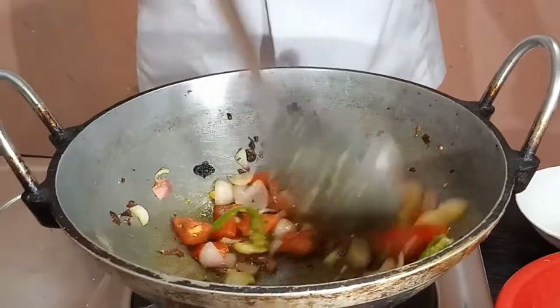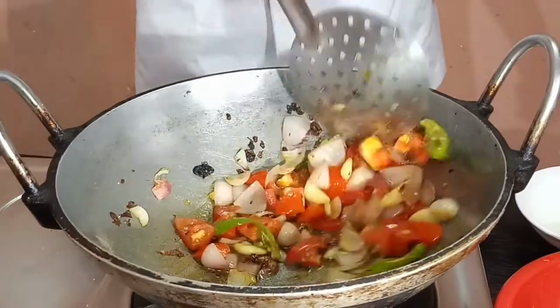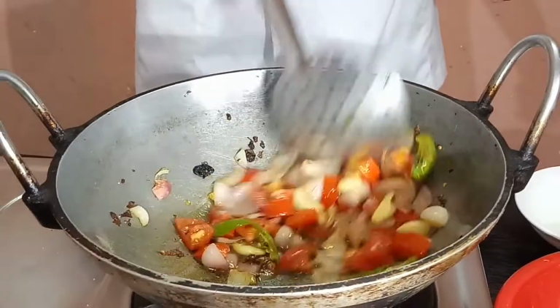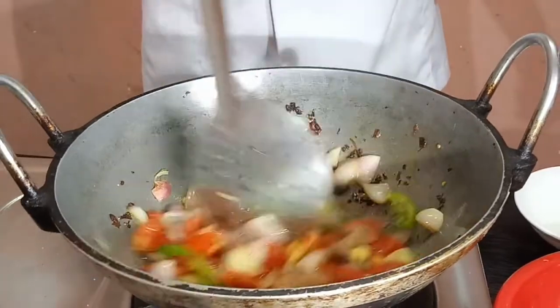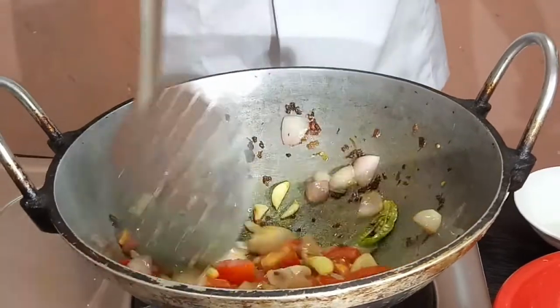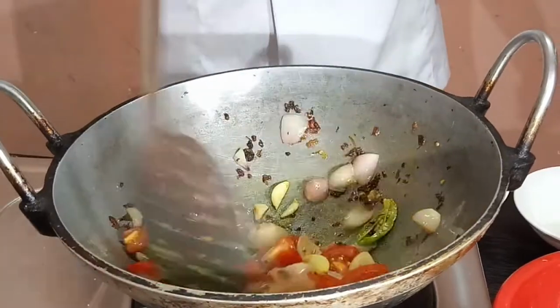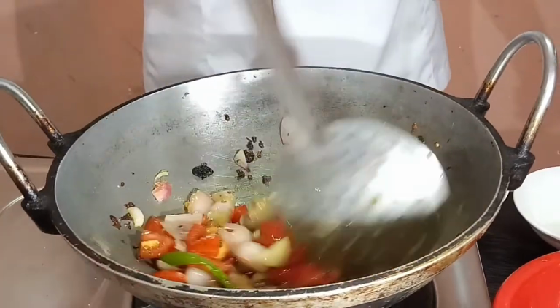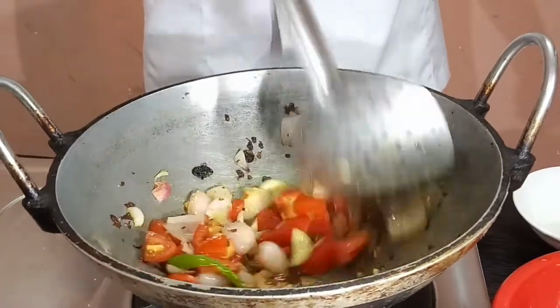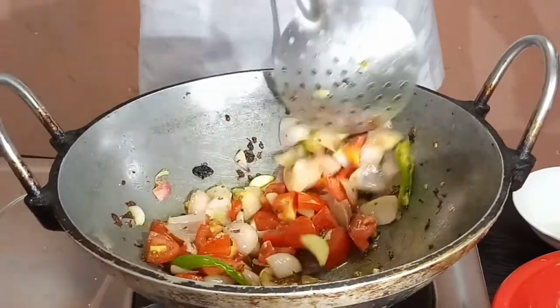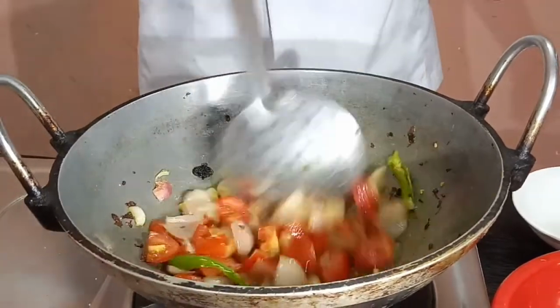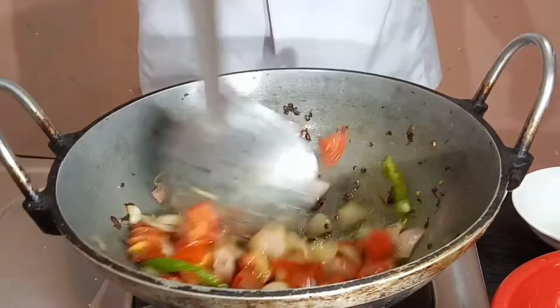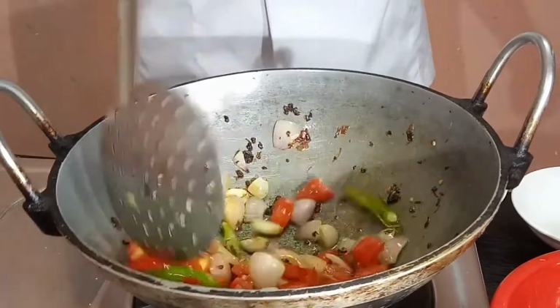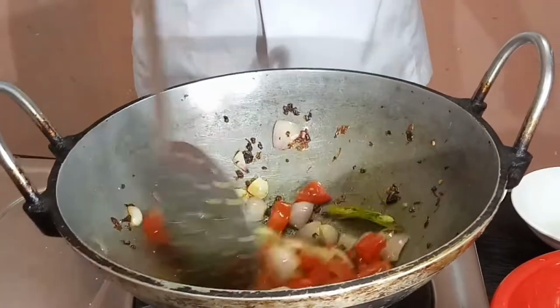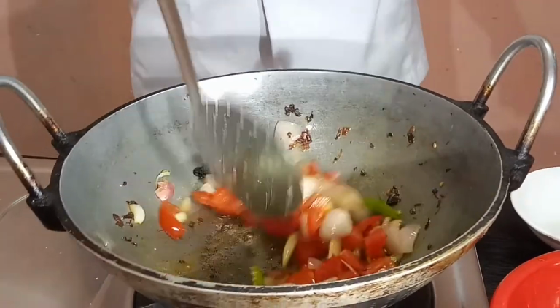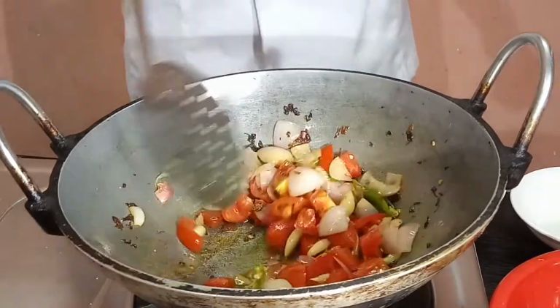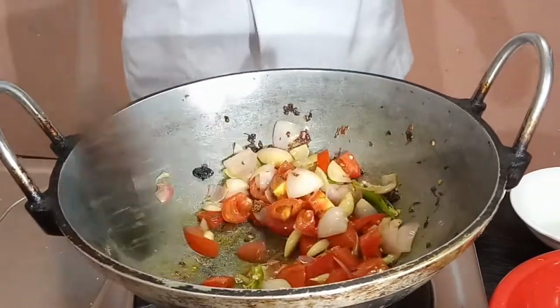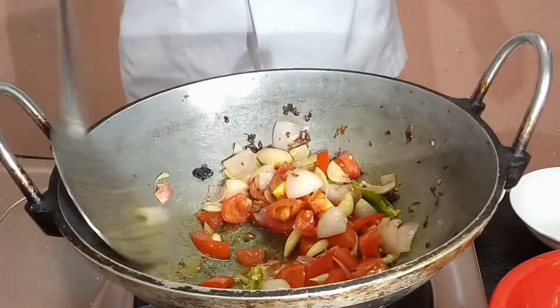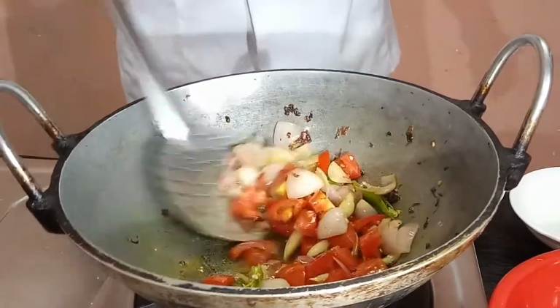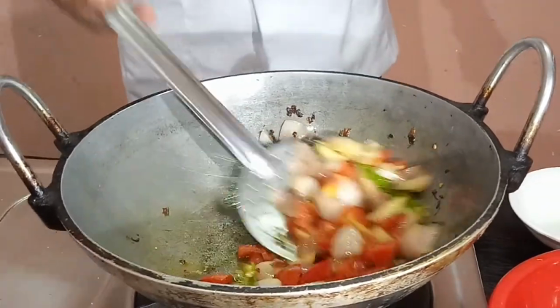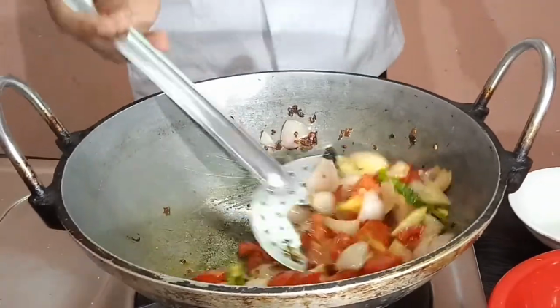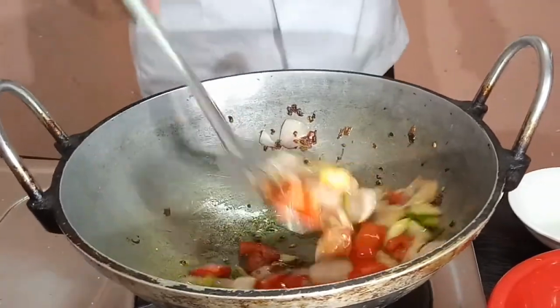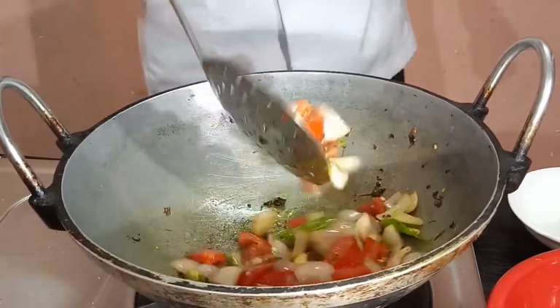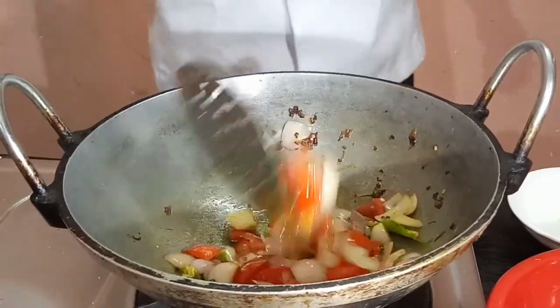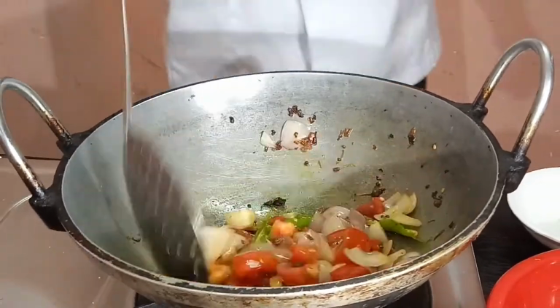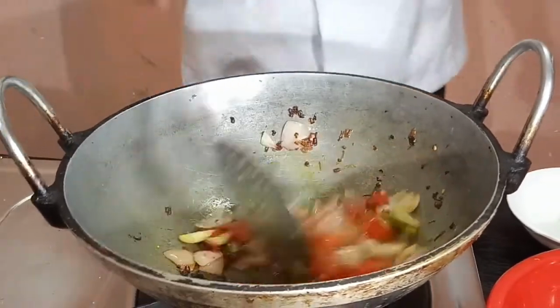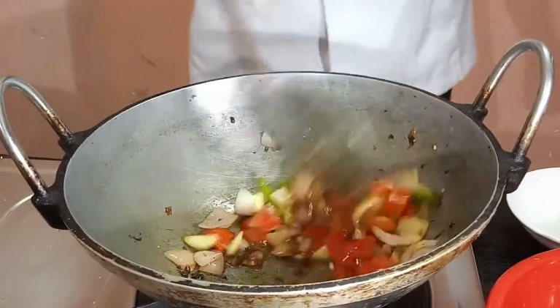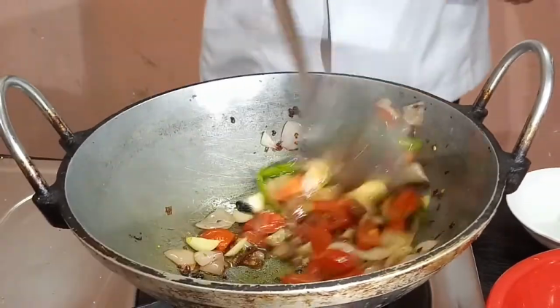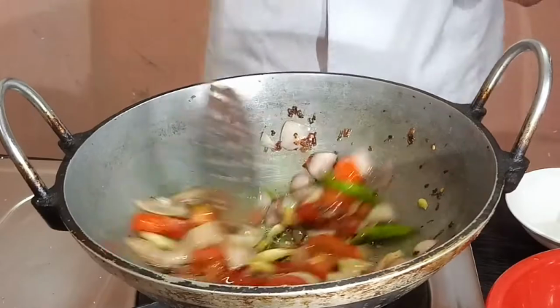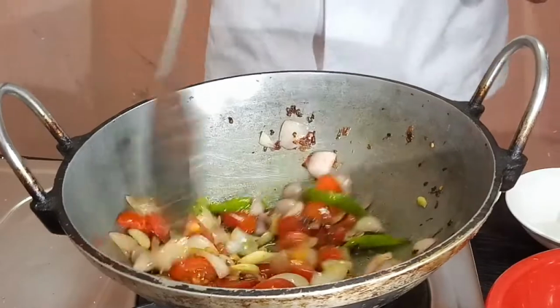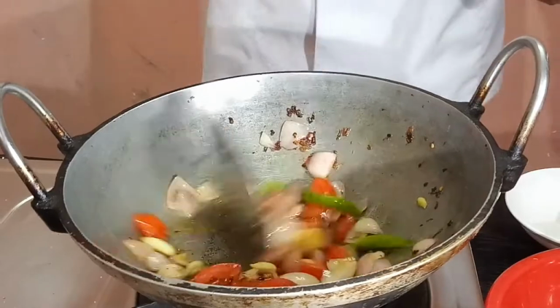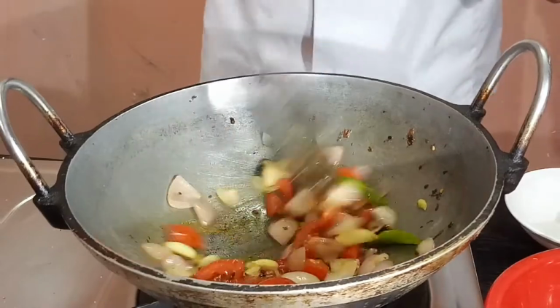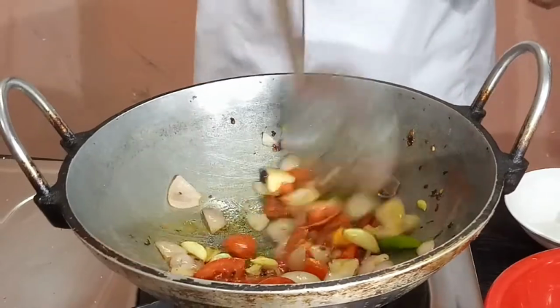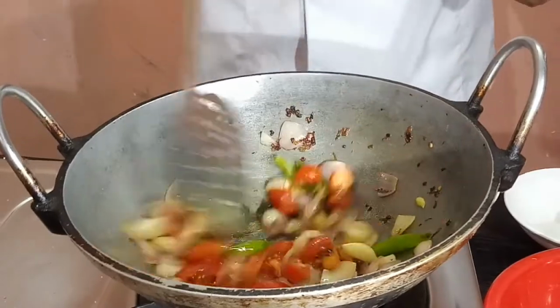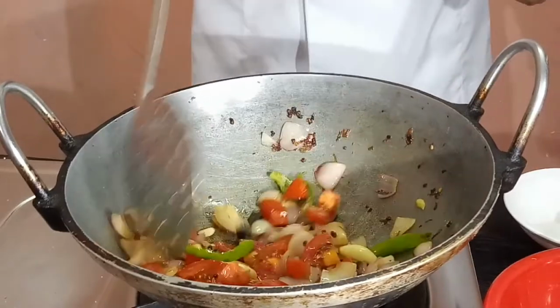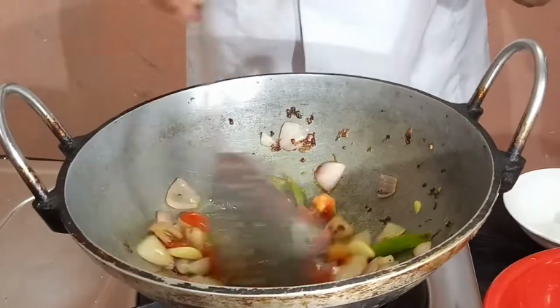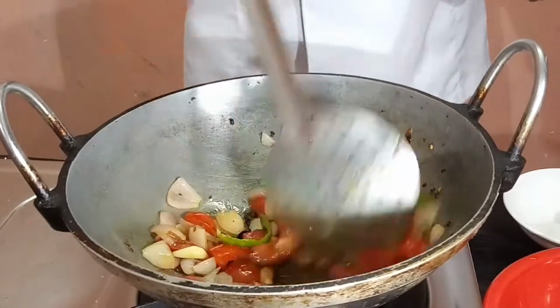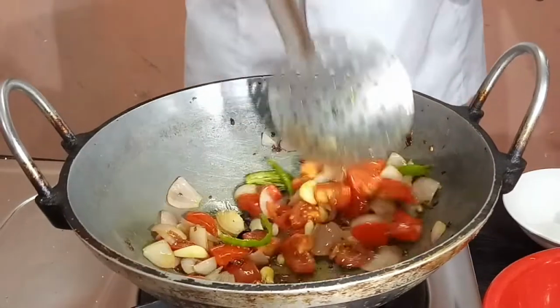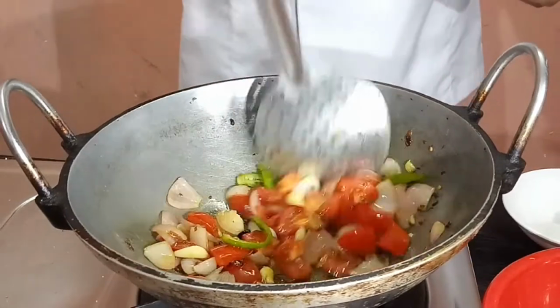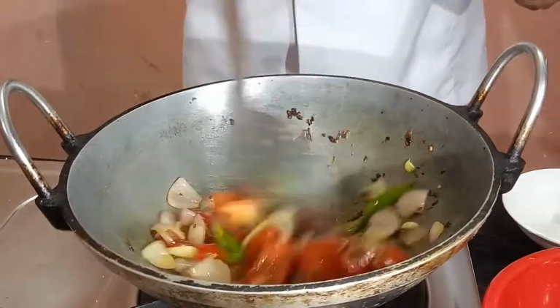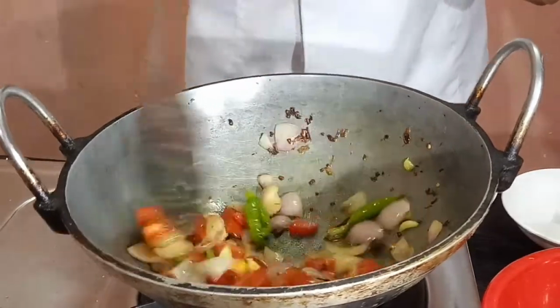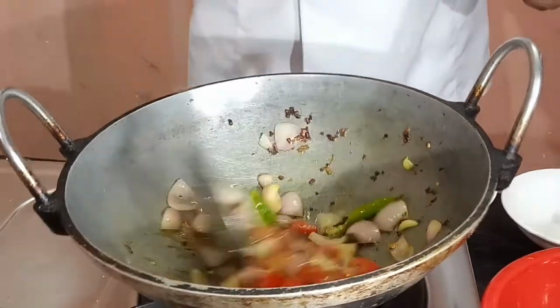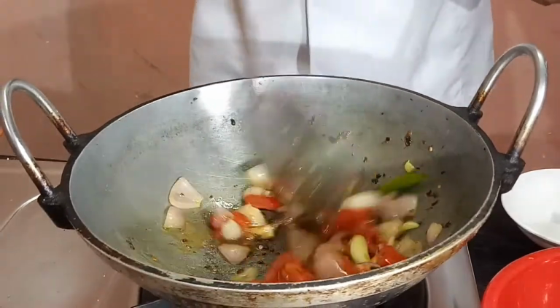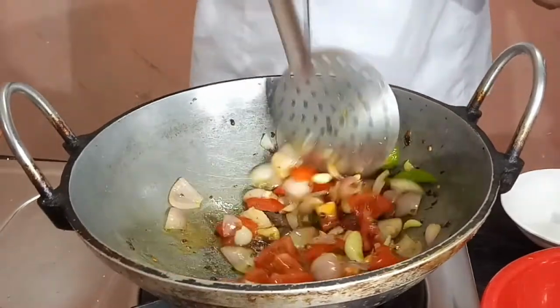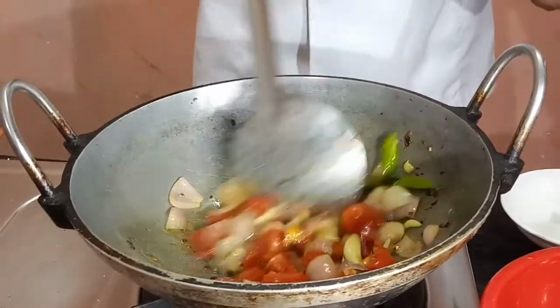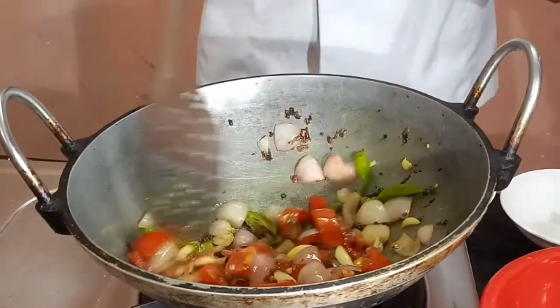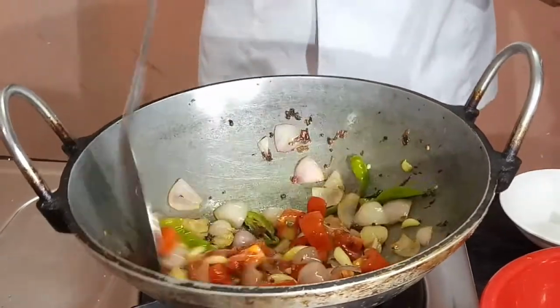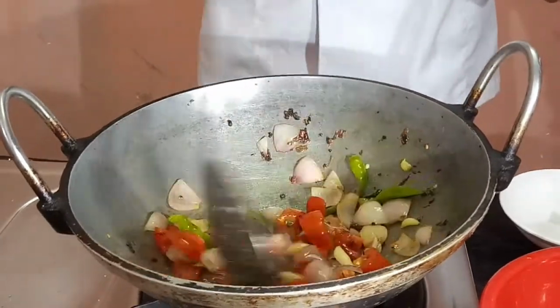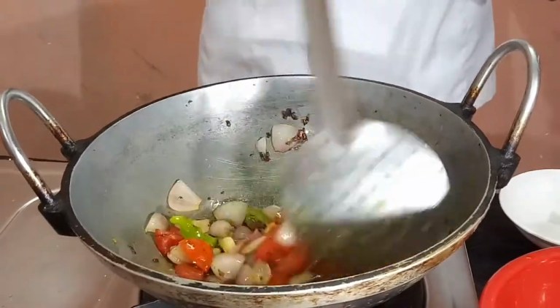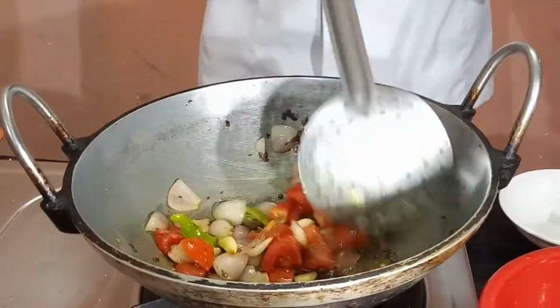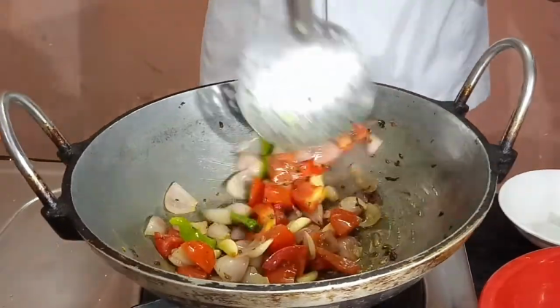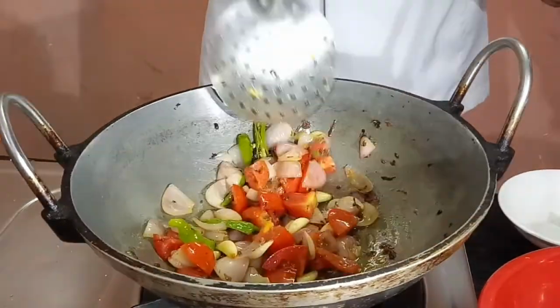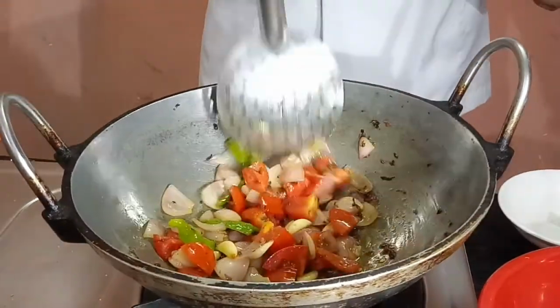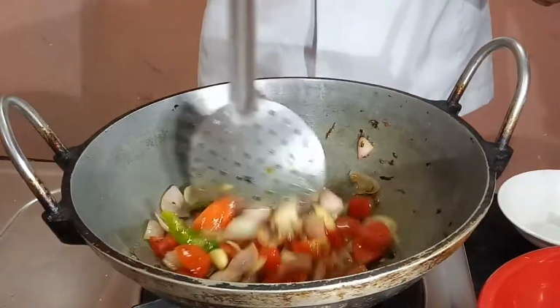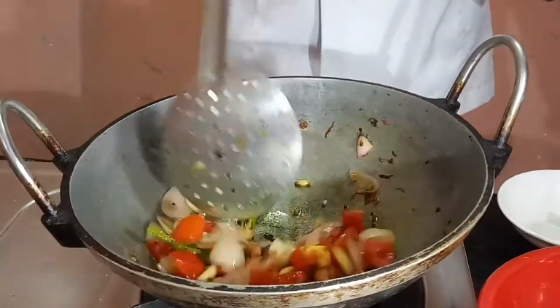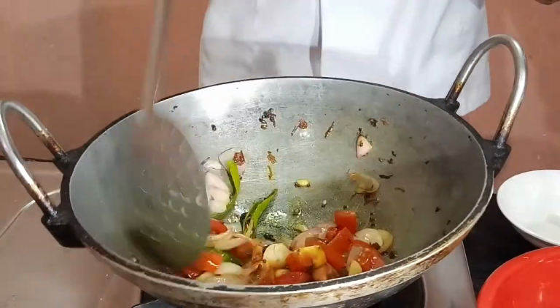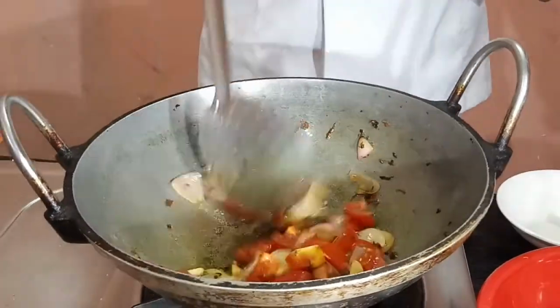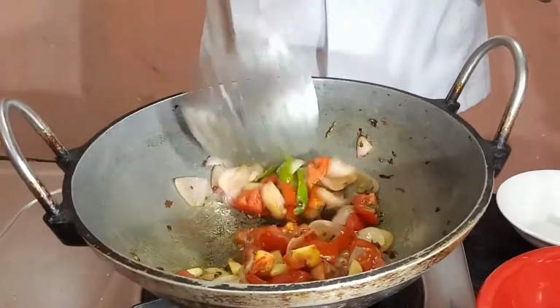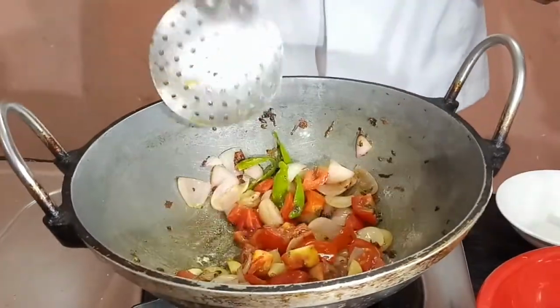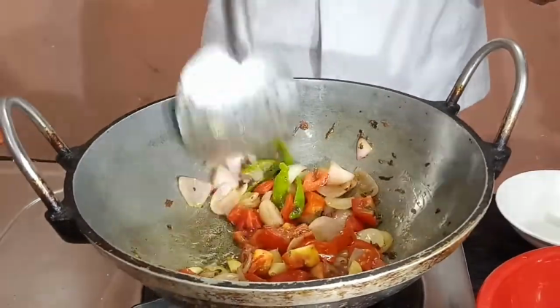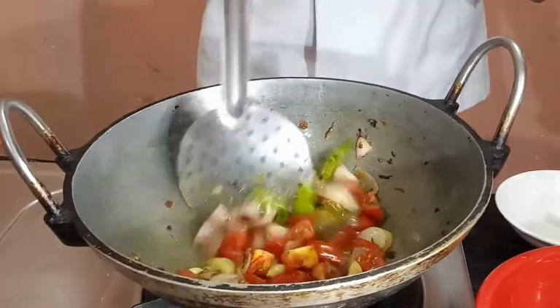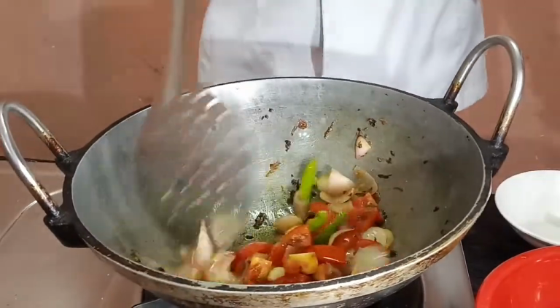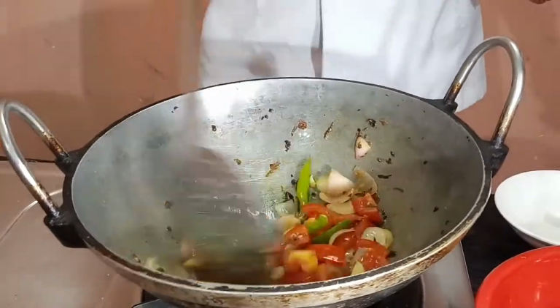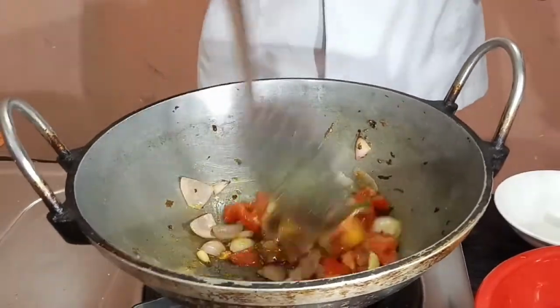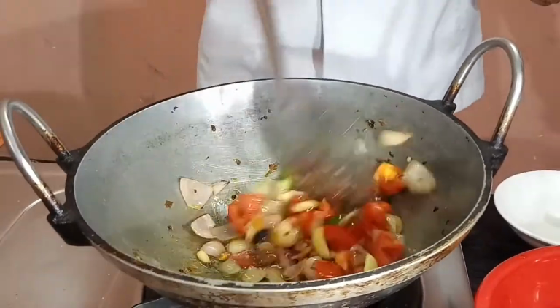I'm going to put it in a little bit like that — salt and salt. I'm going to put it in a little bit.